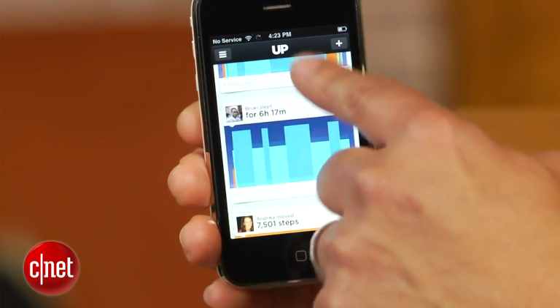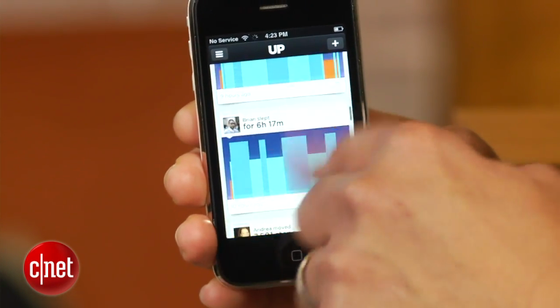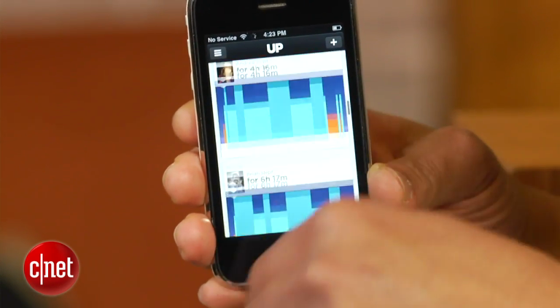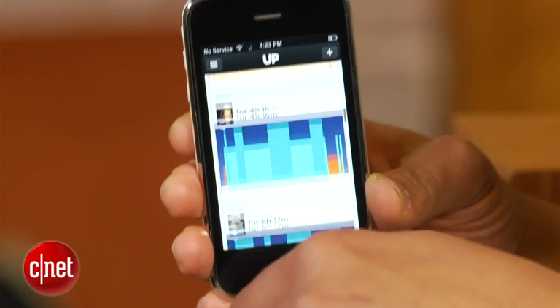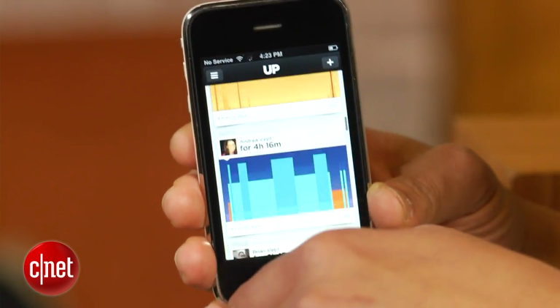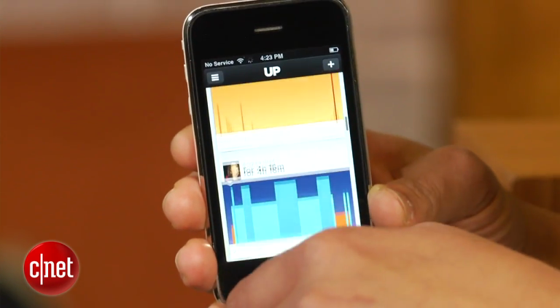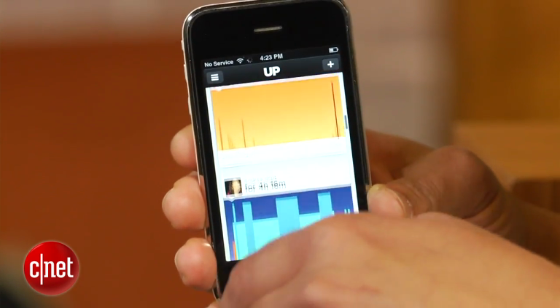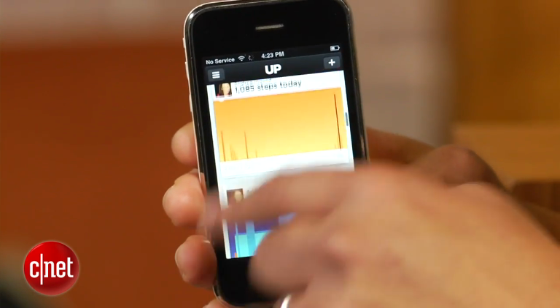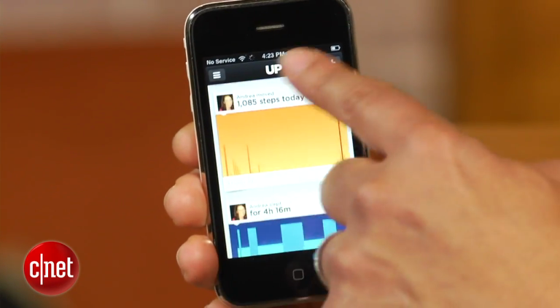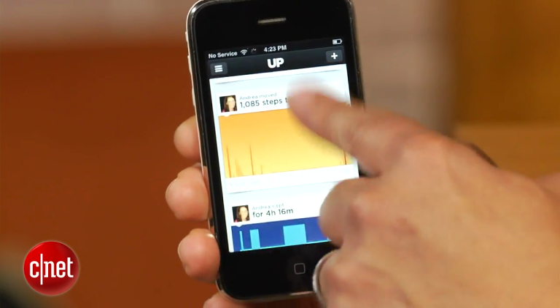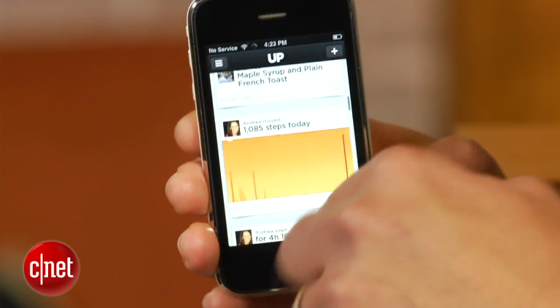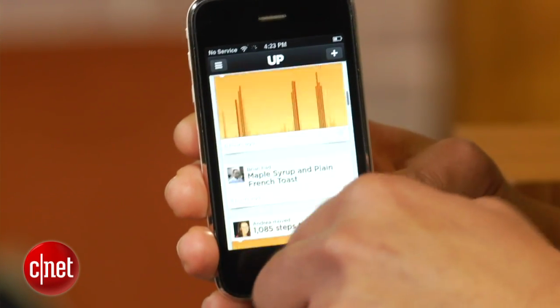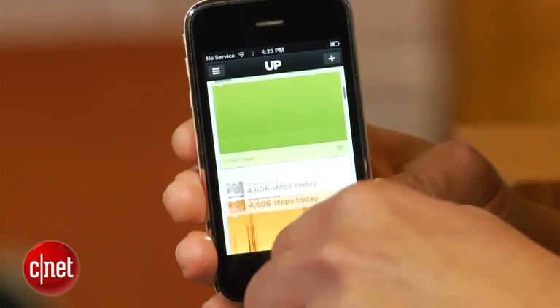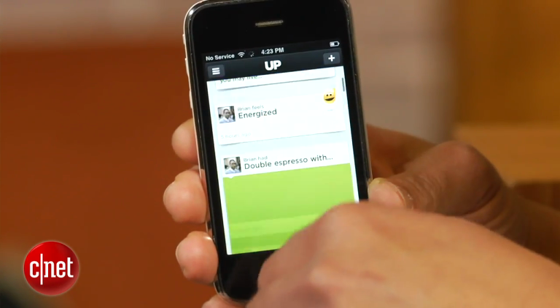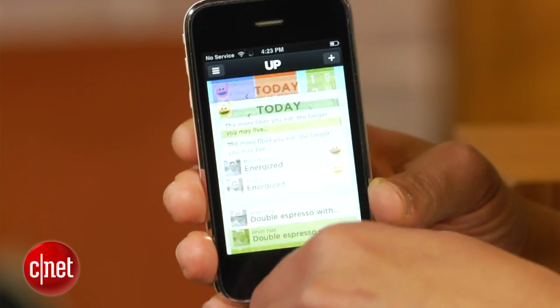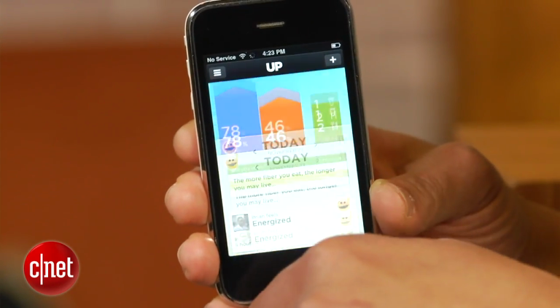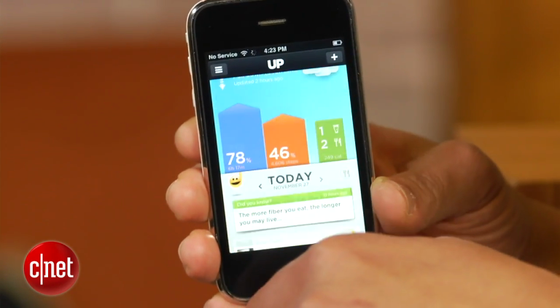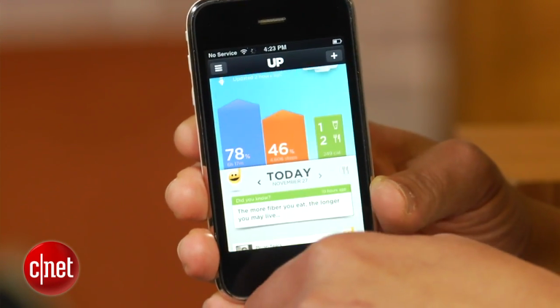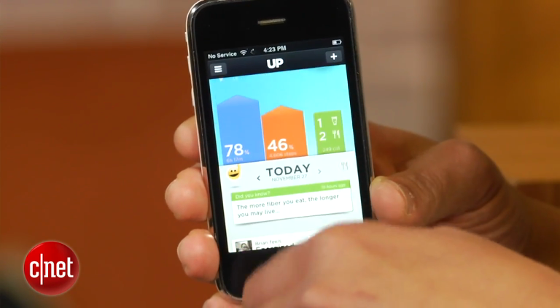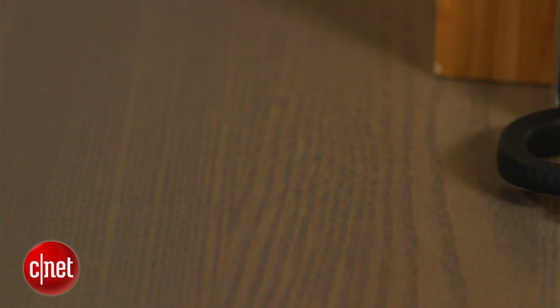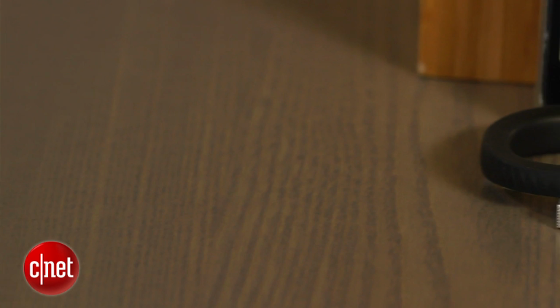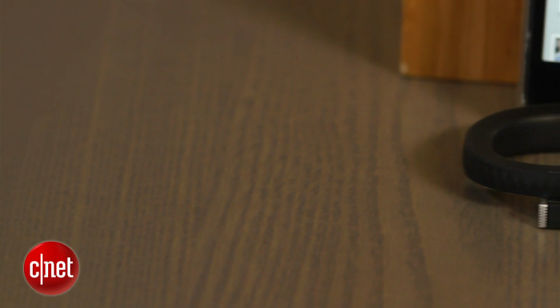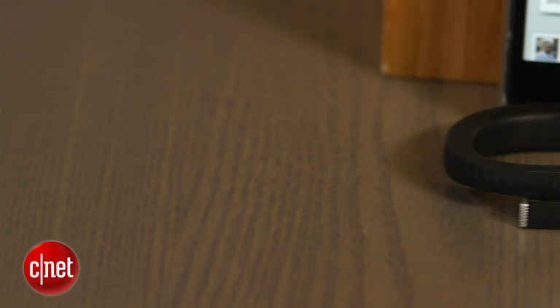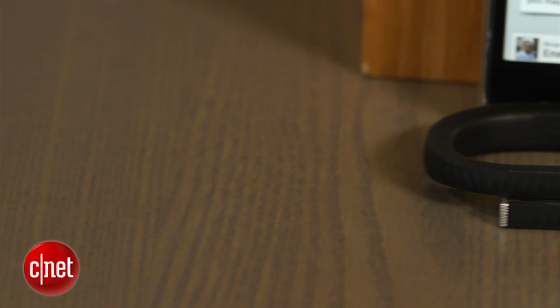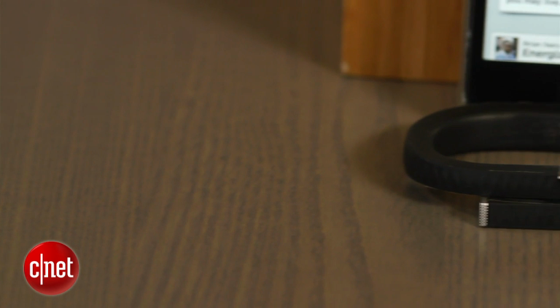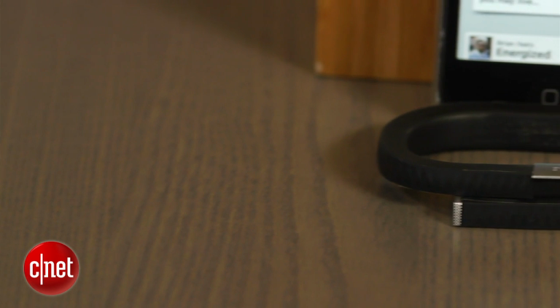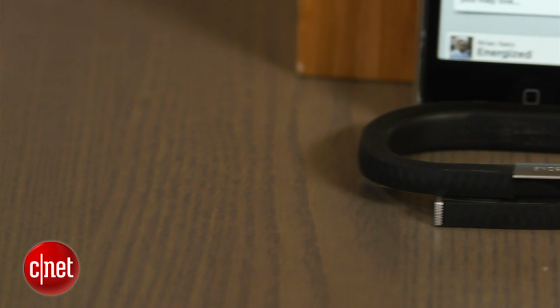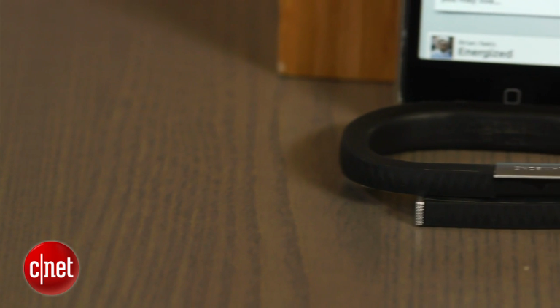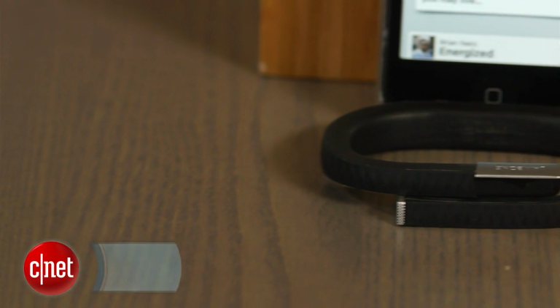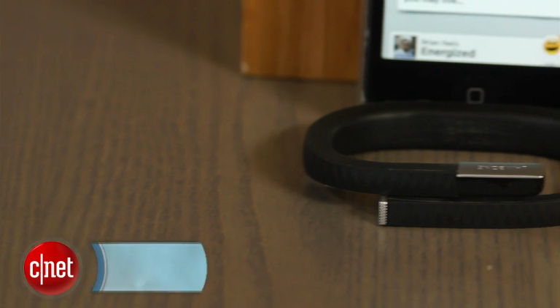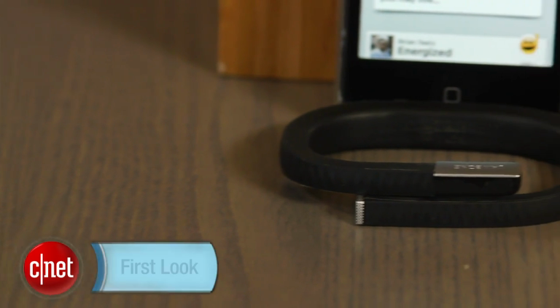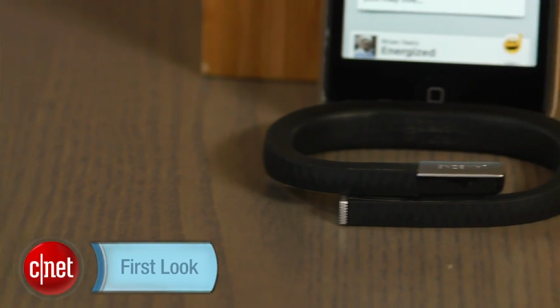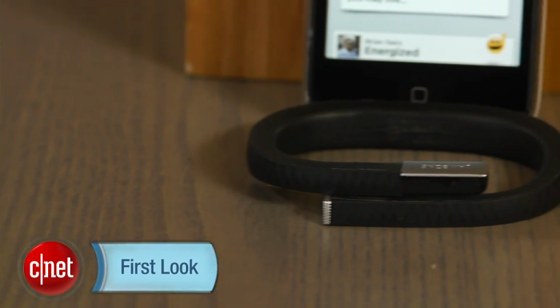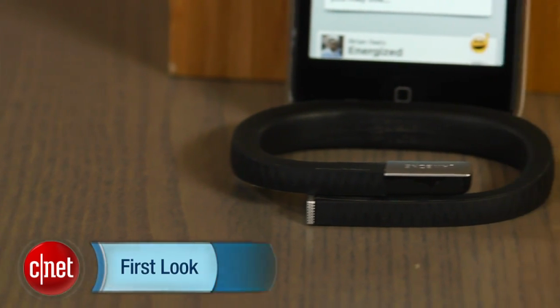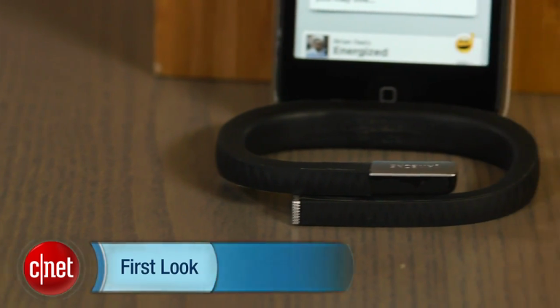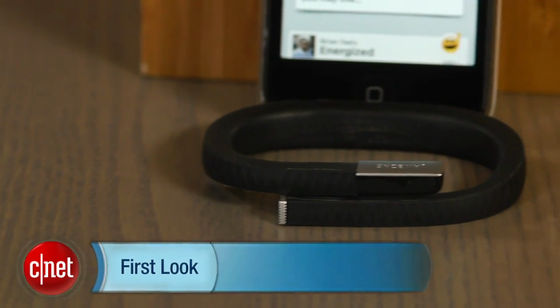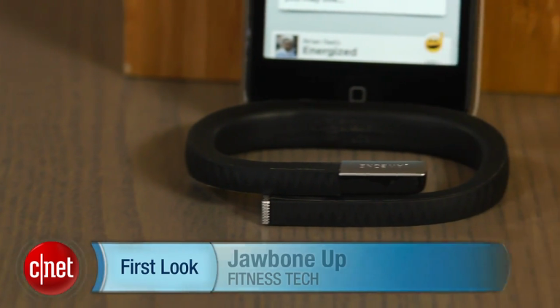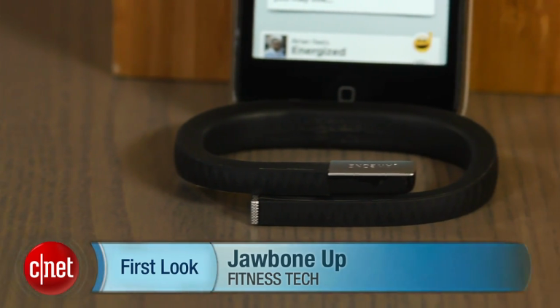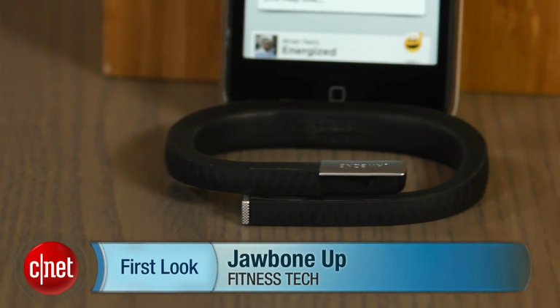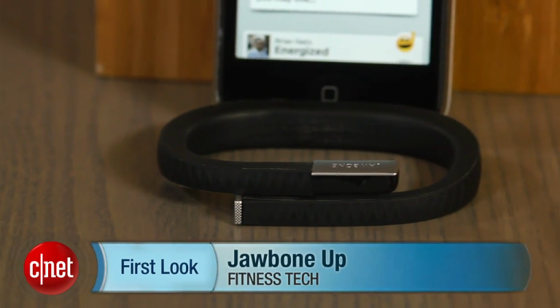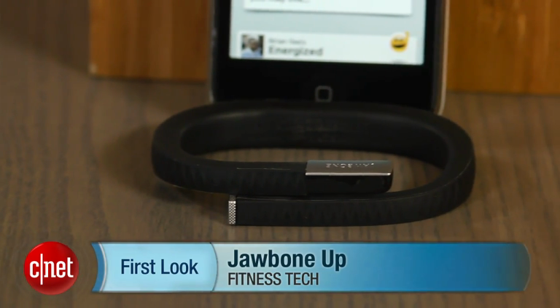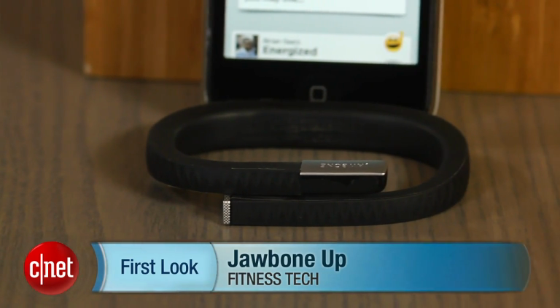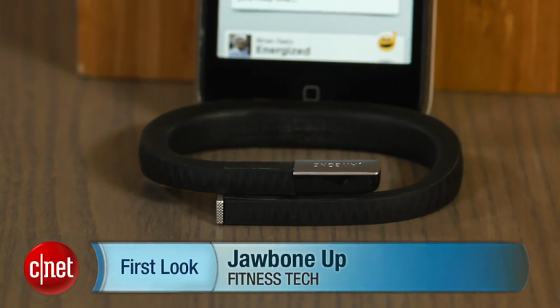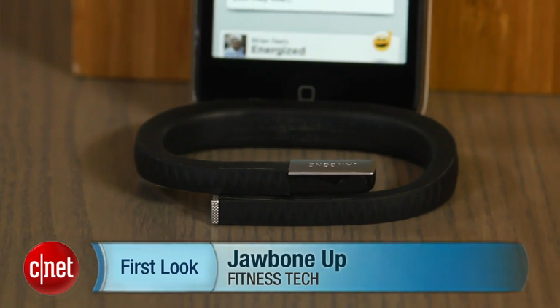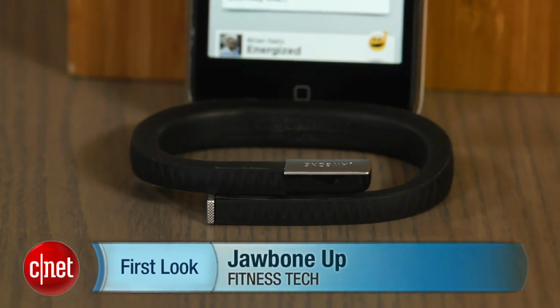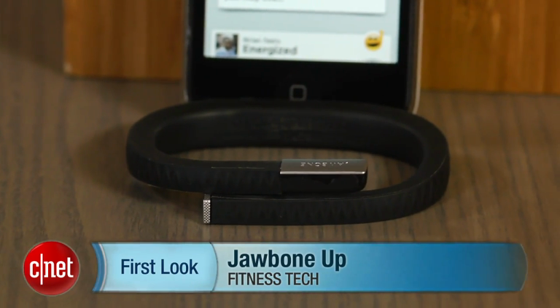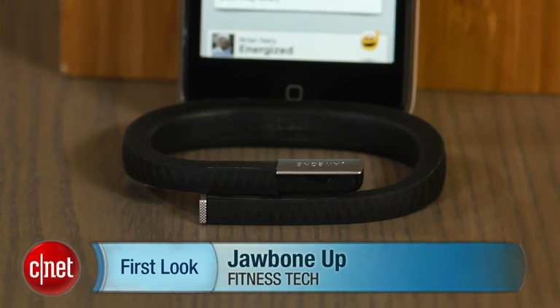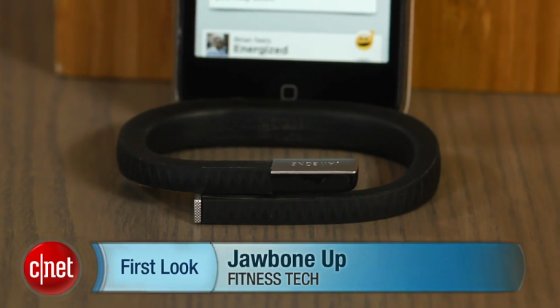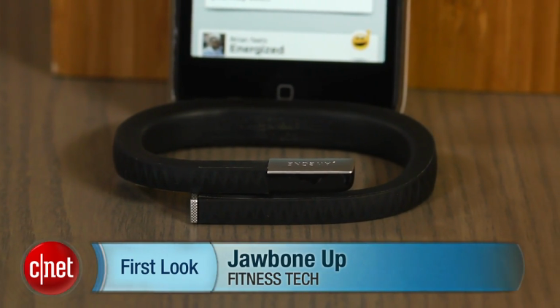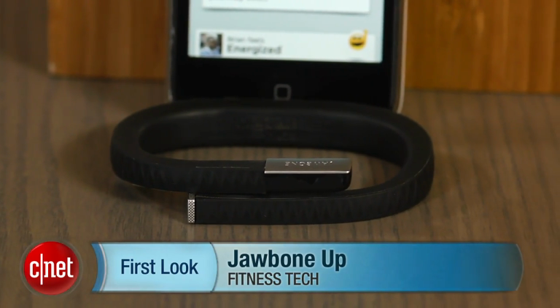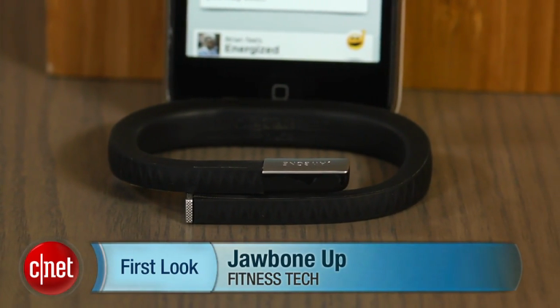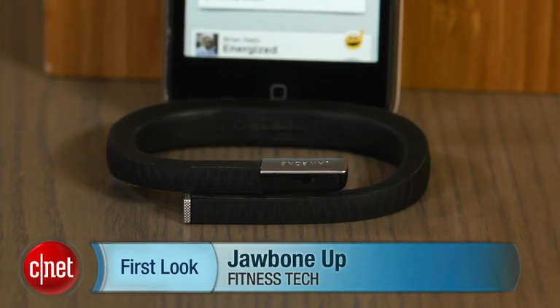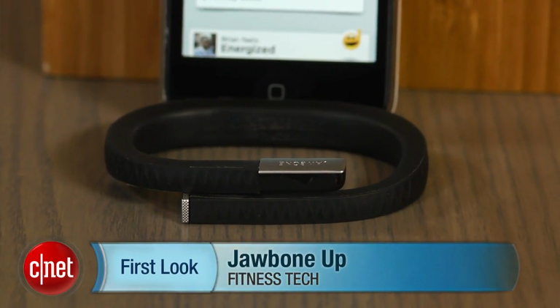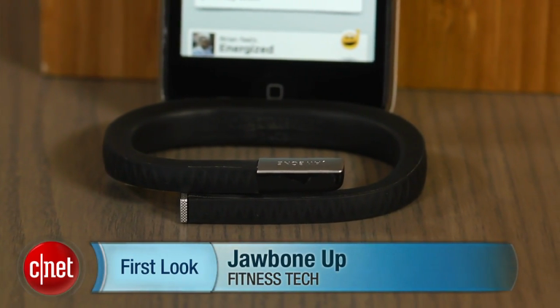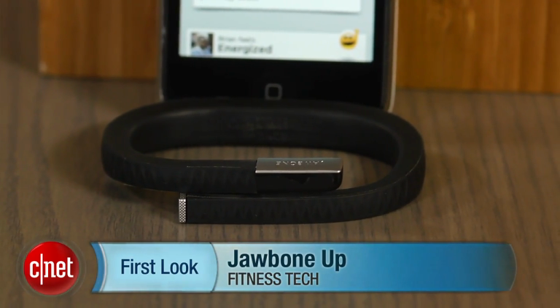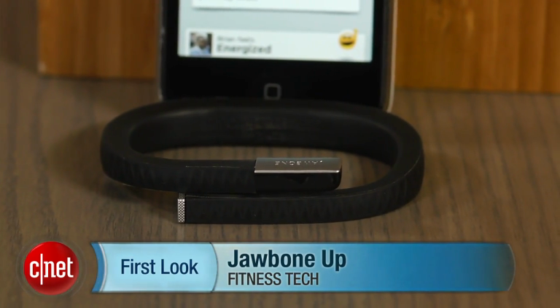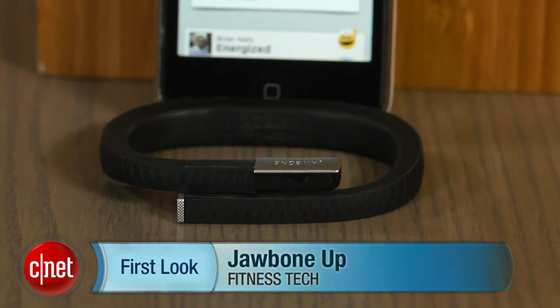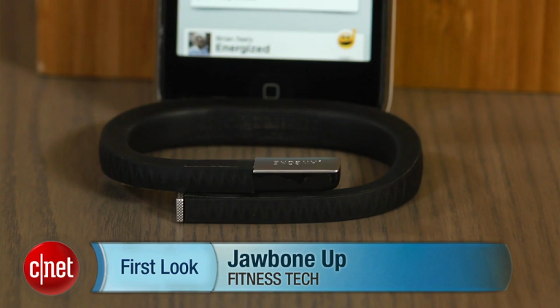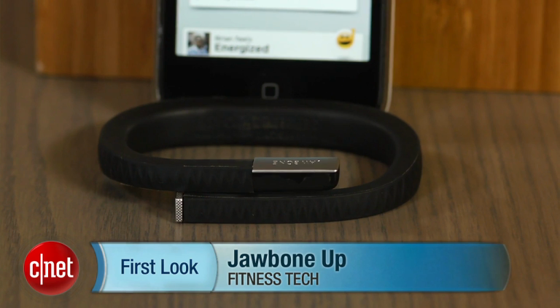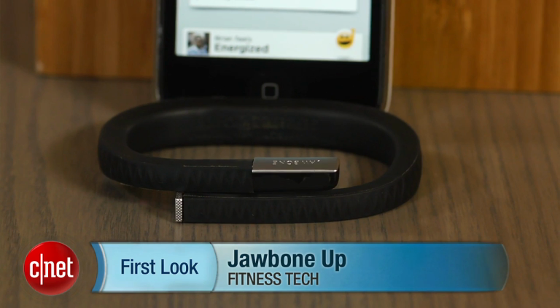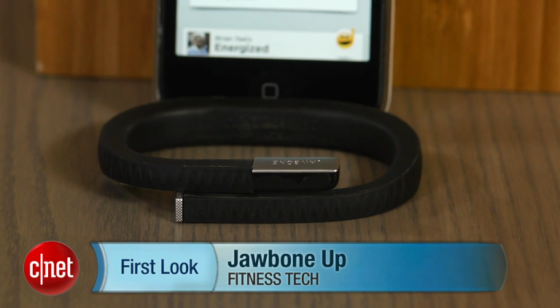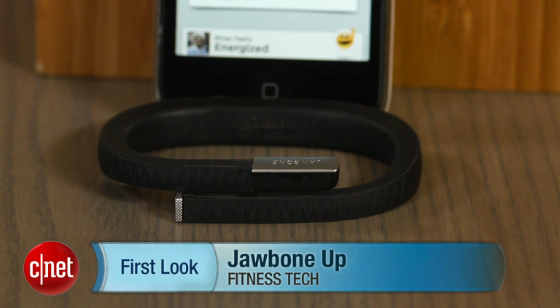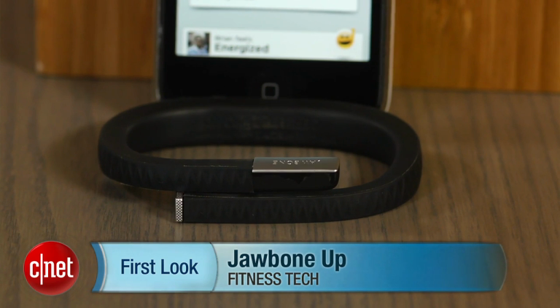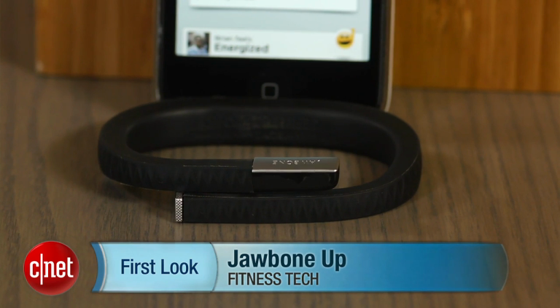I'm Brian Bennett for CNET.com and this has been a first look at the Jawbone Up. Be sure to check back soon for a full review.